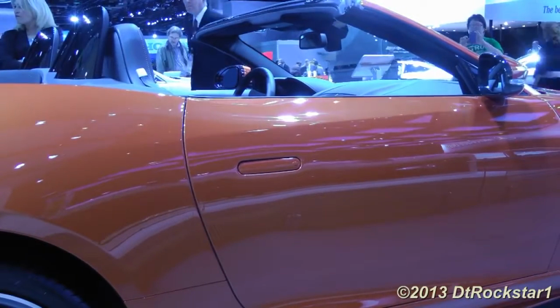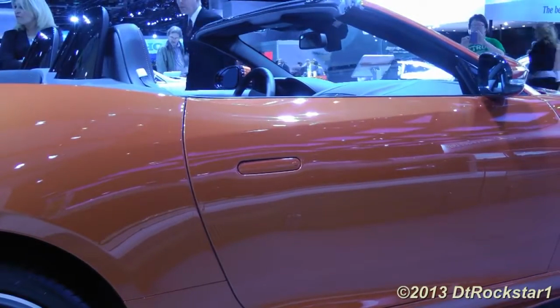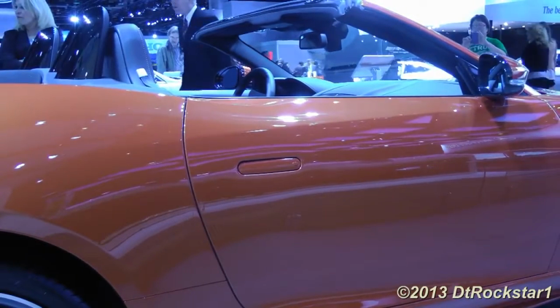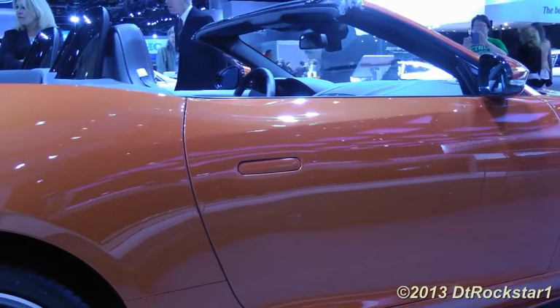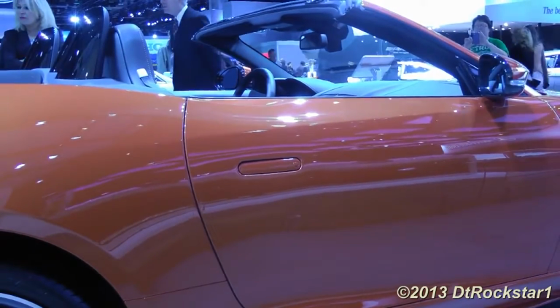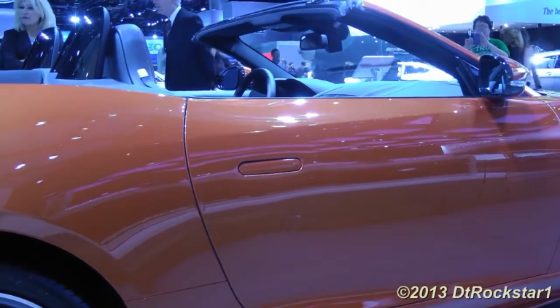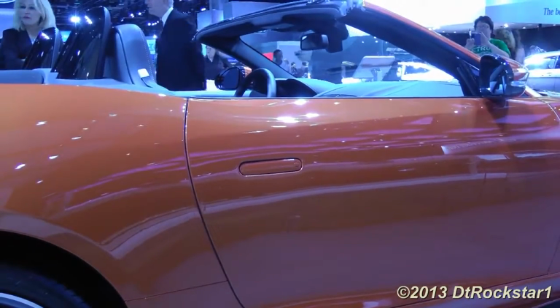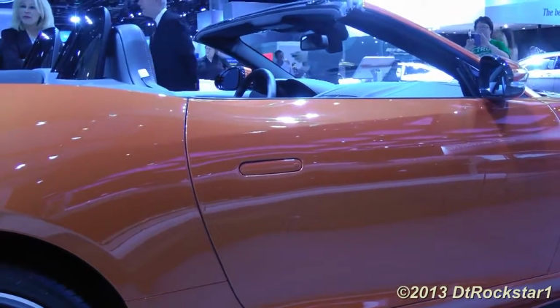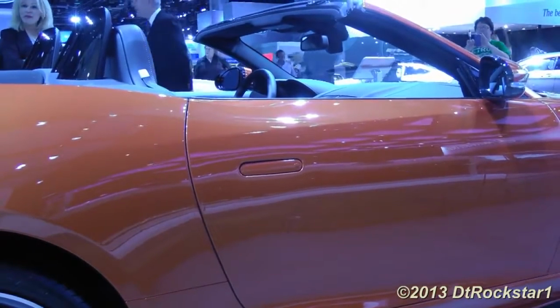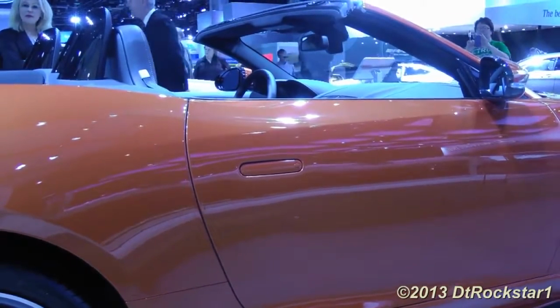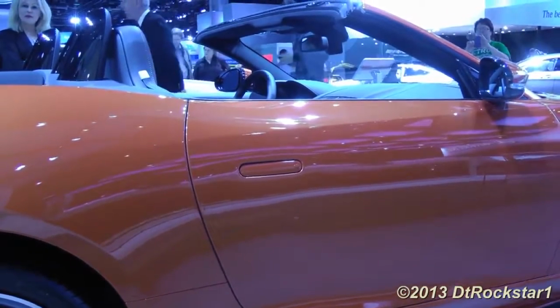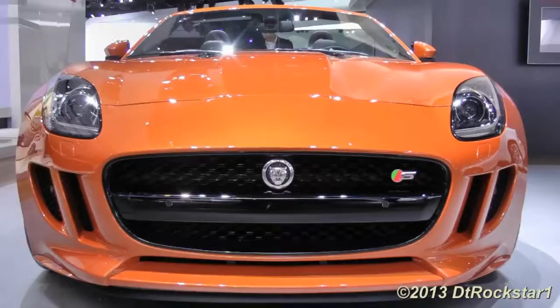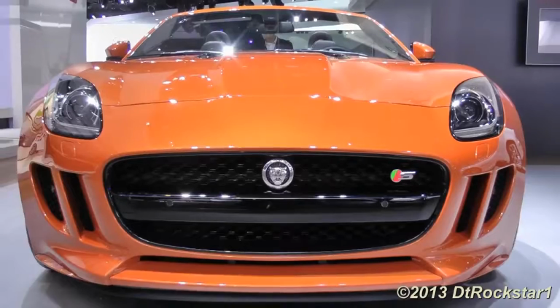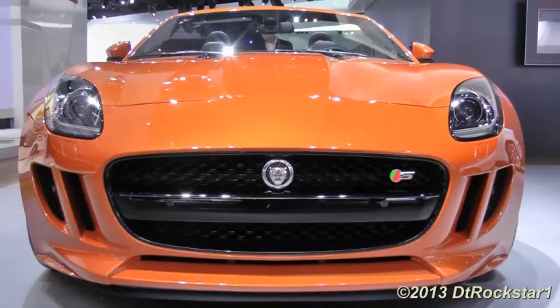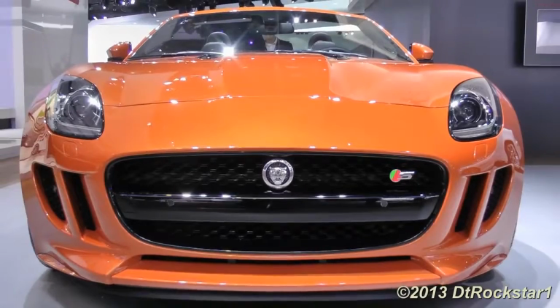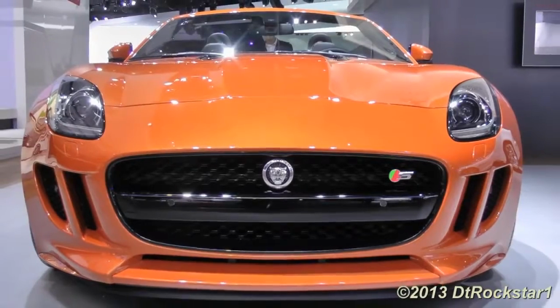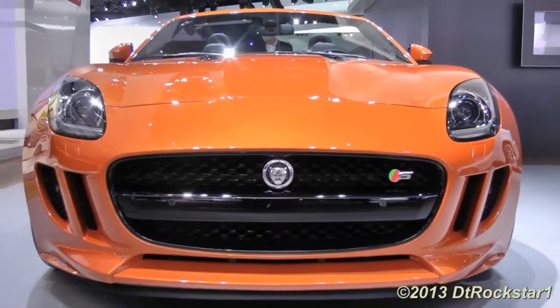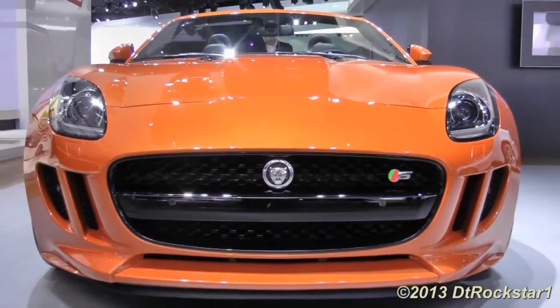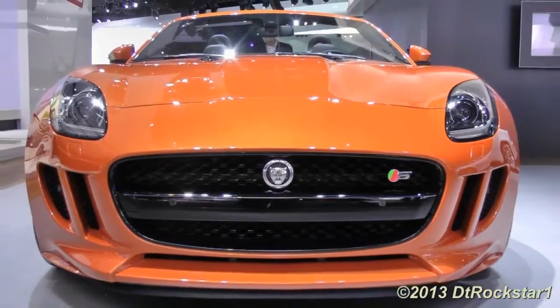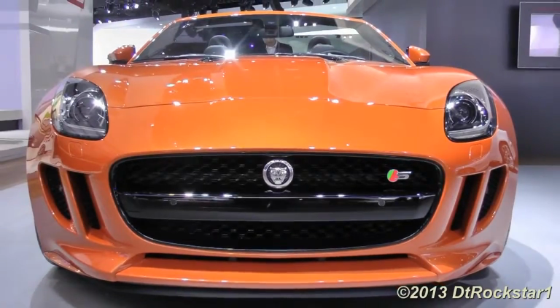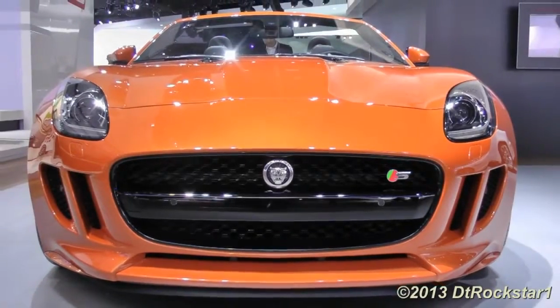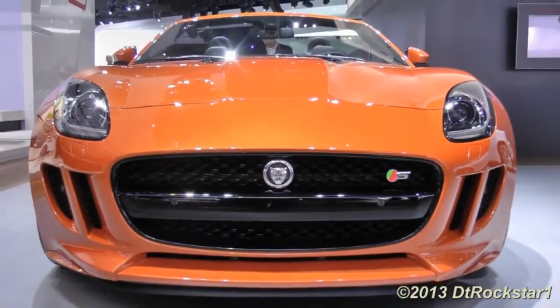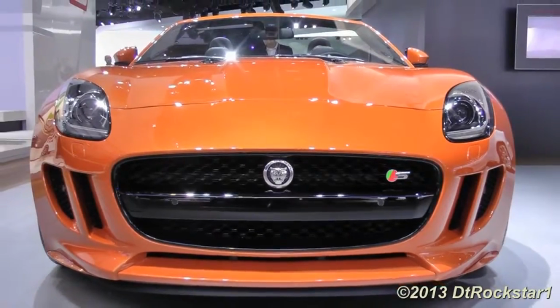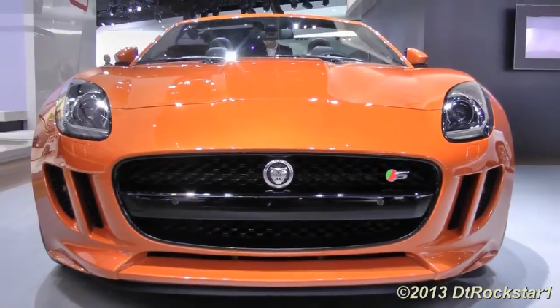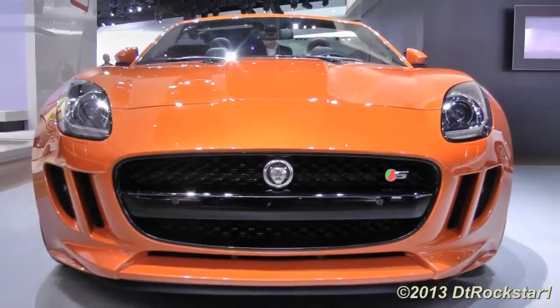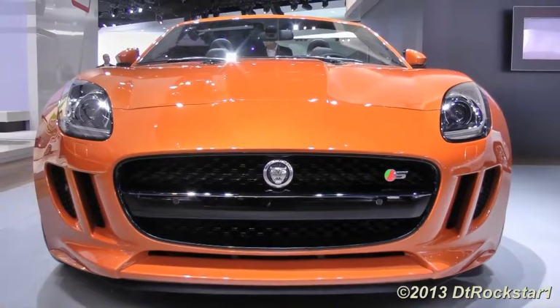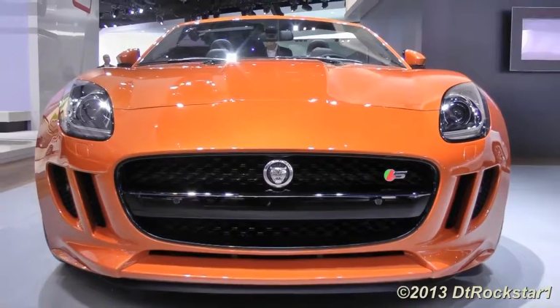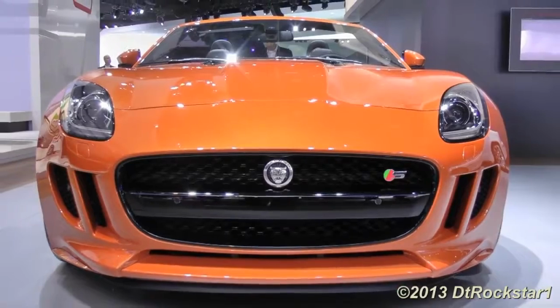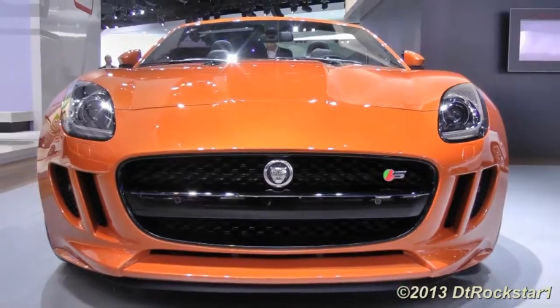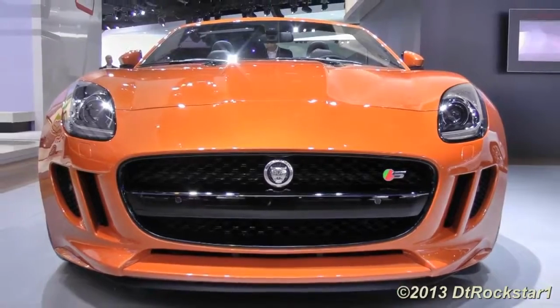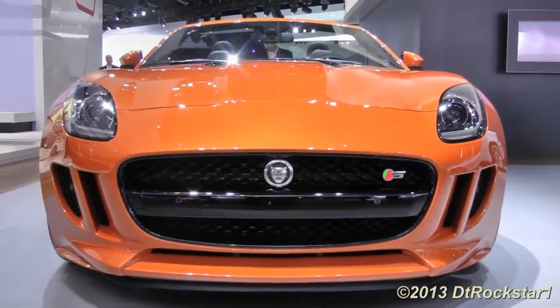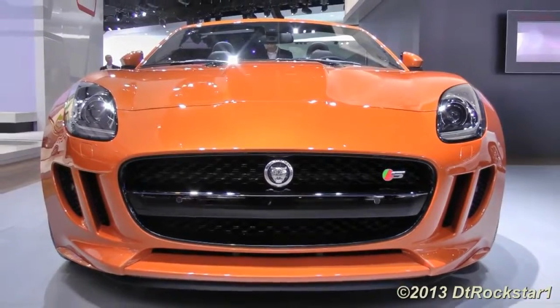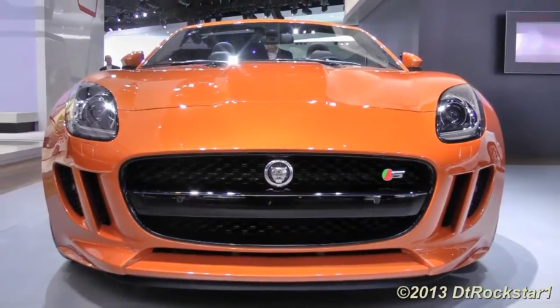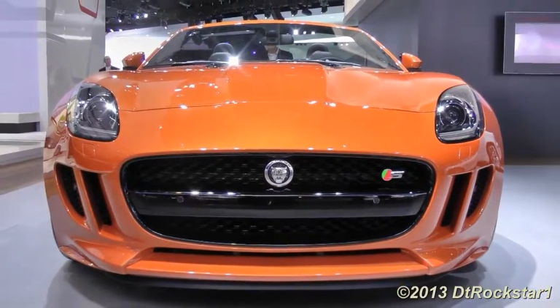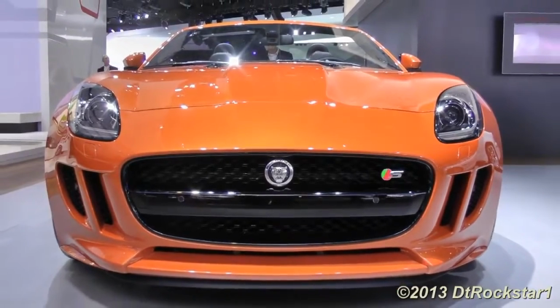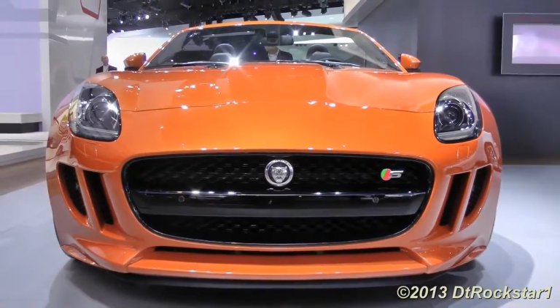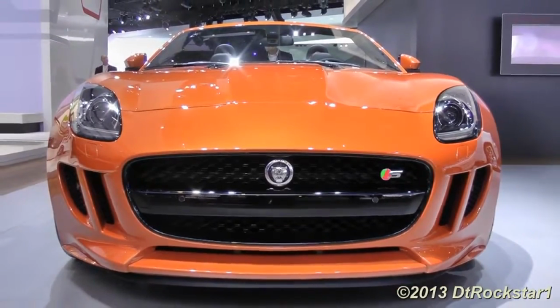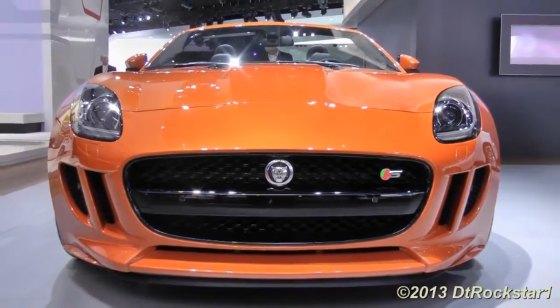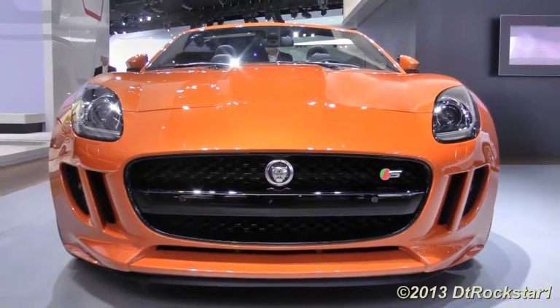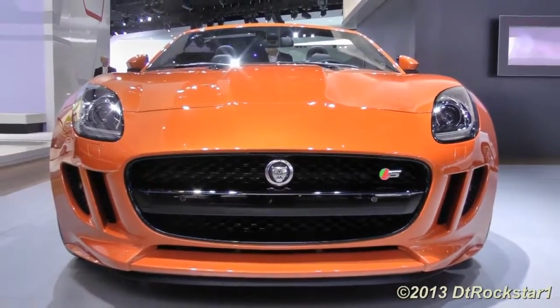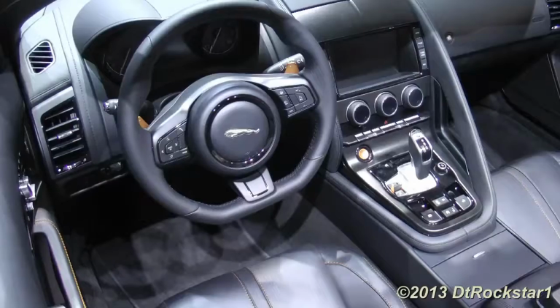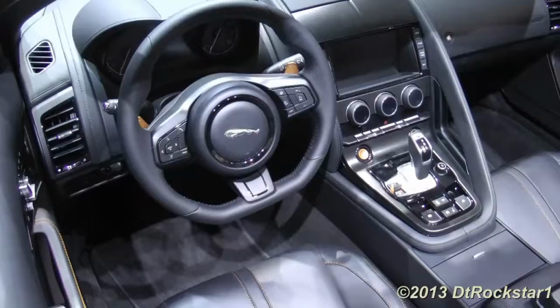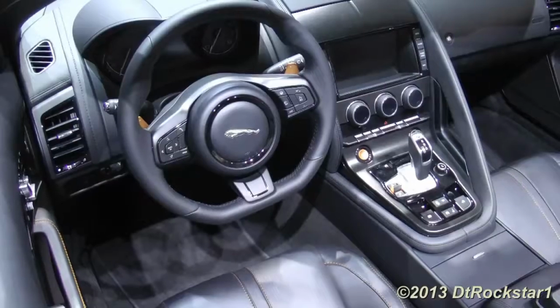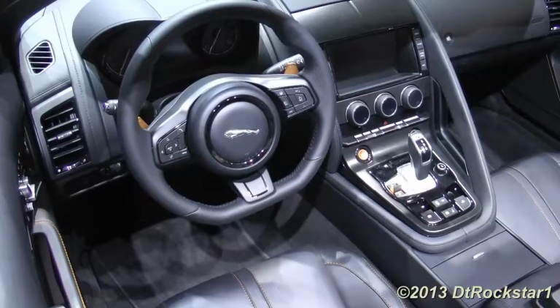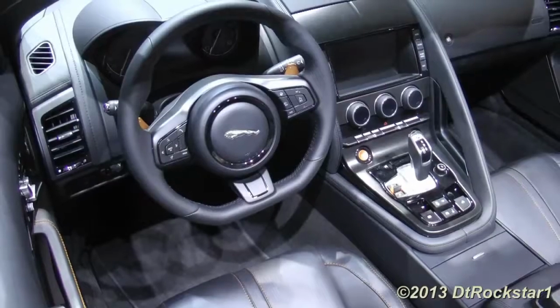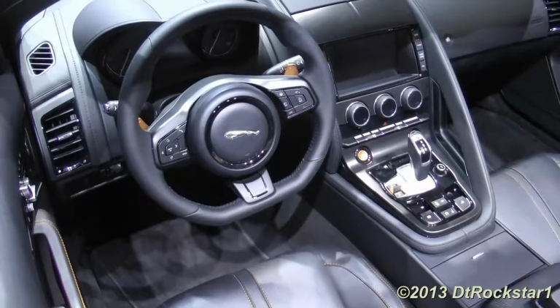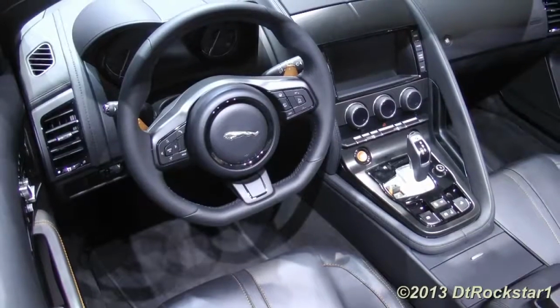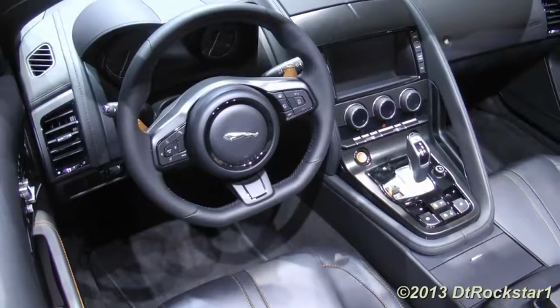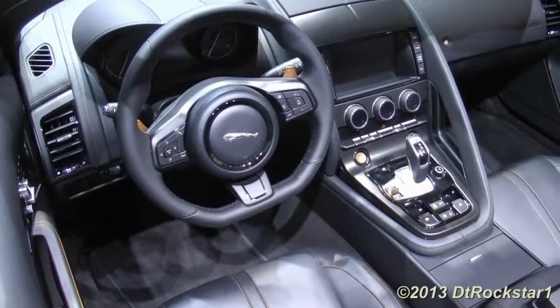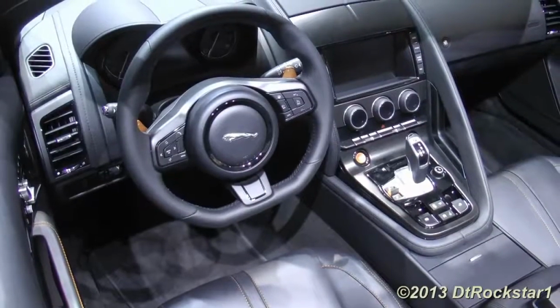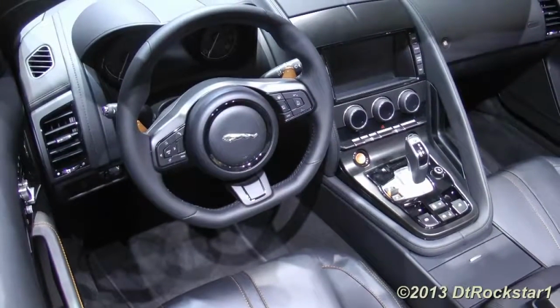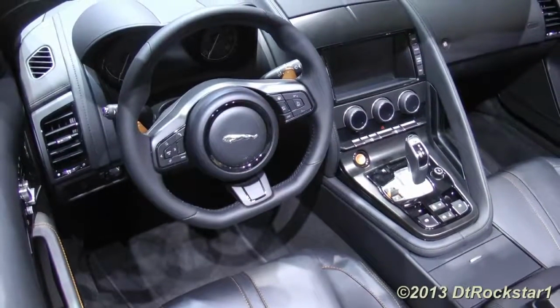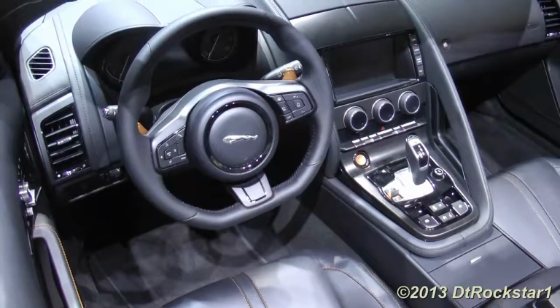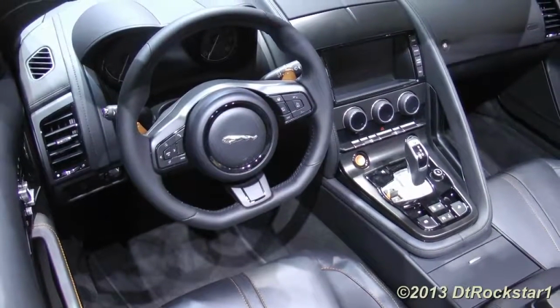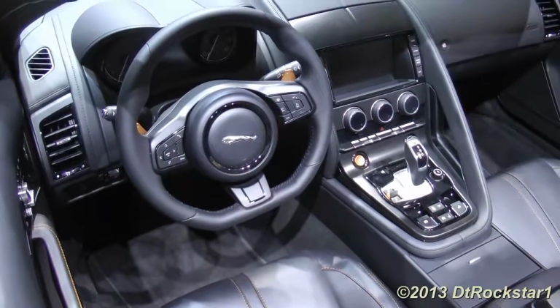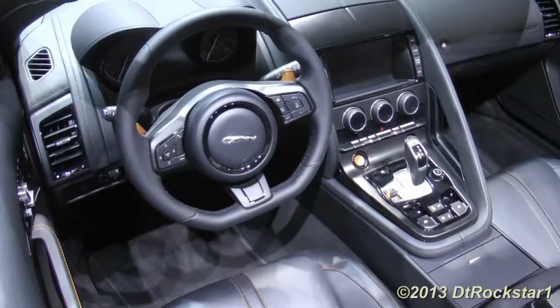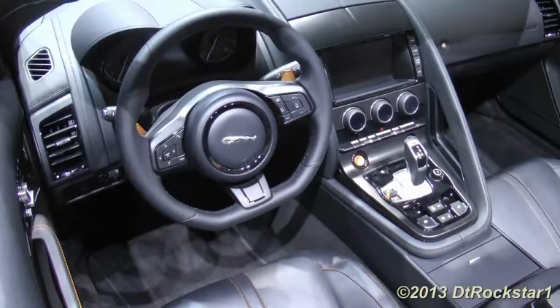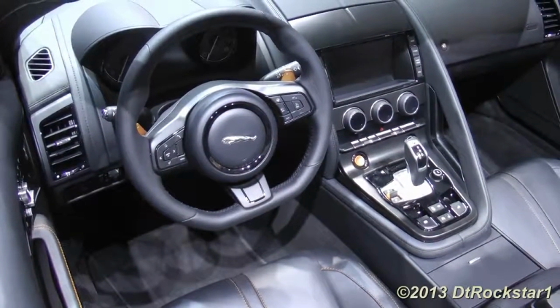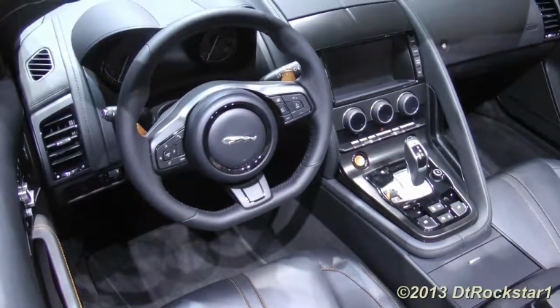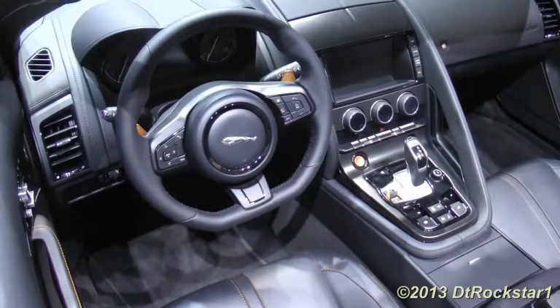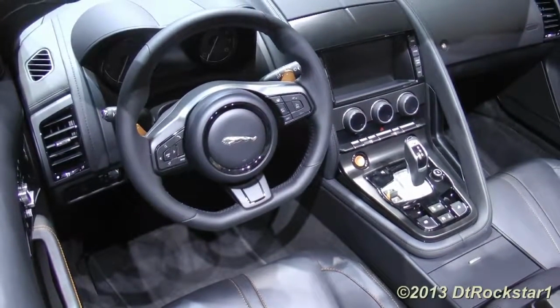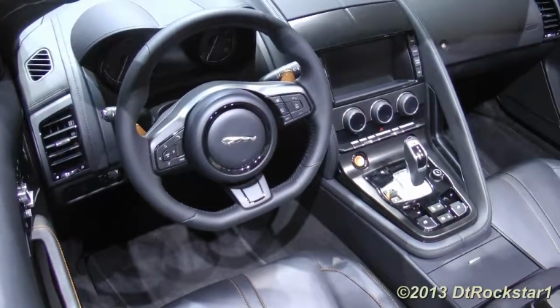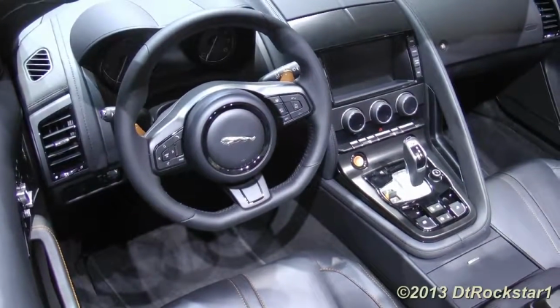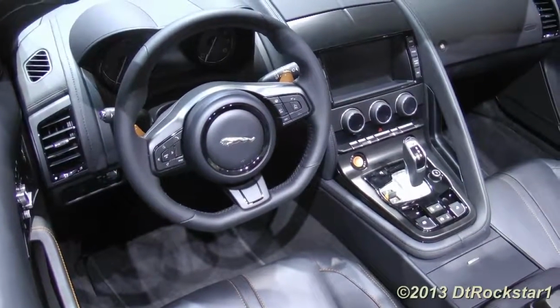This car was designed to compete with the Porsche Boxster, BMW Z4, and Mercedes-Benz SLK-Class.